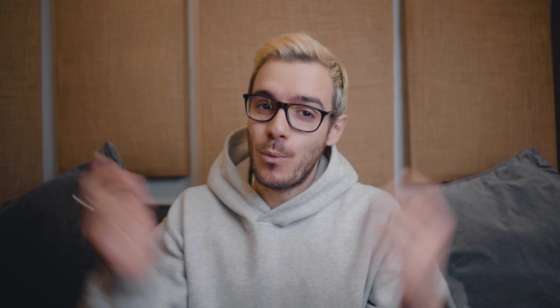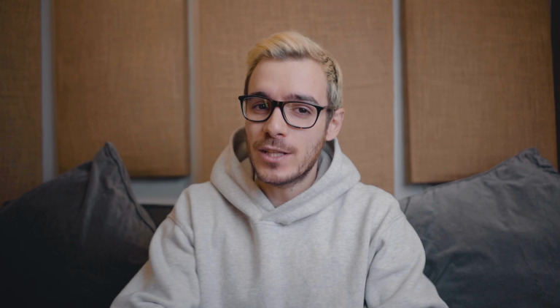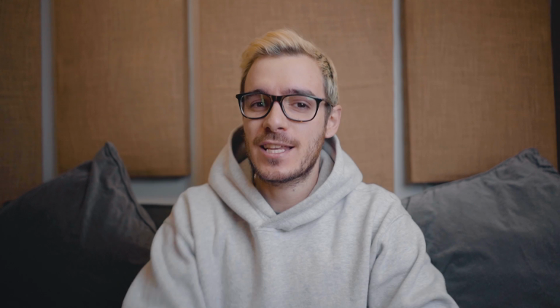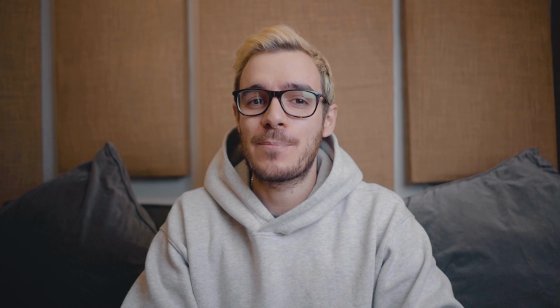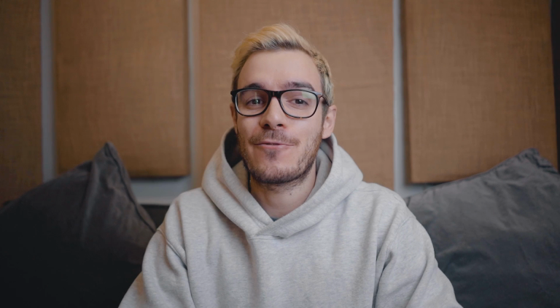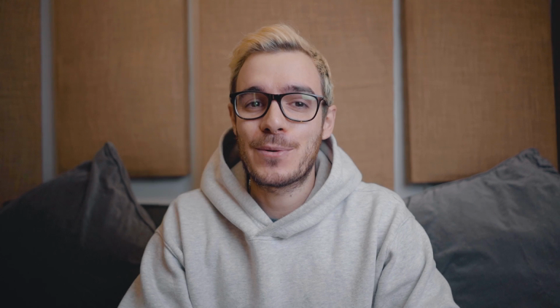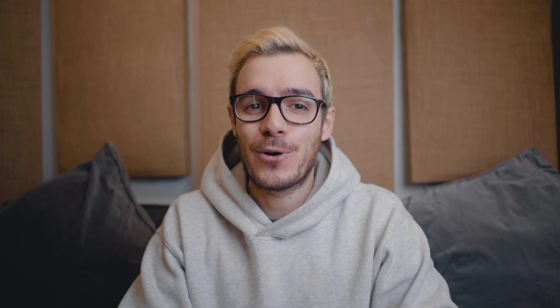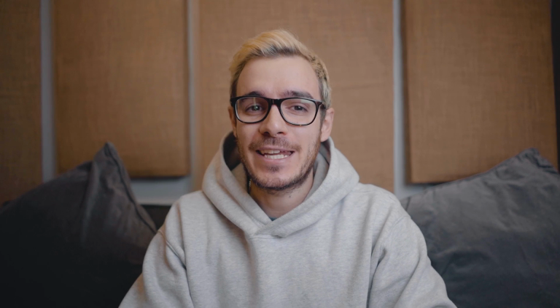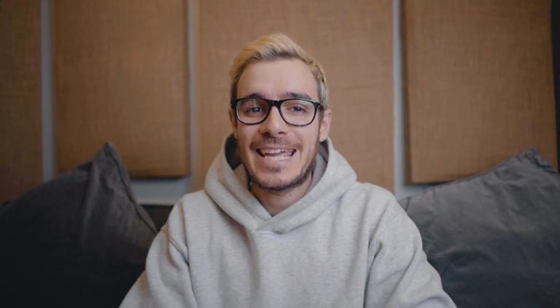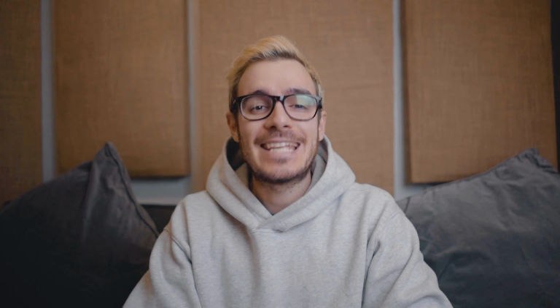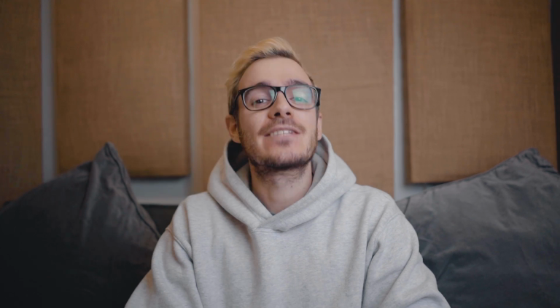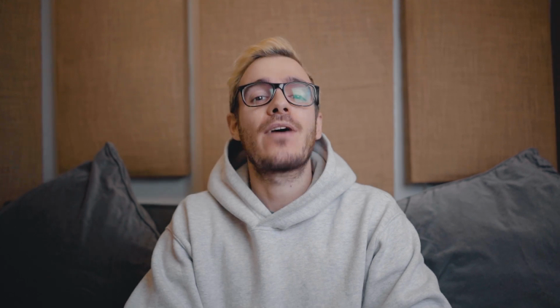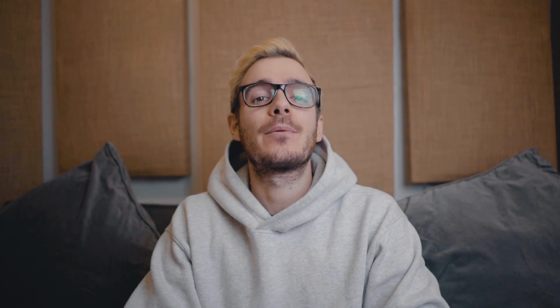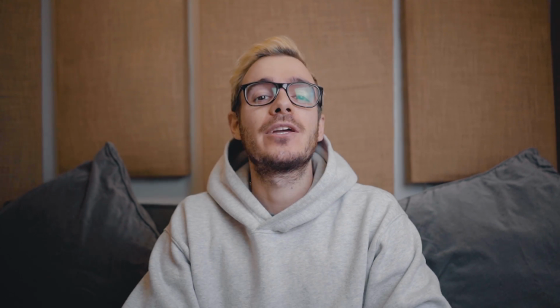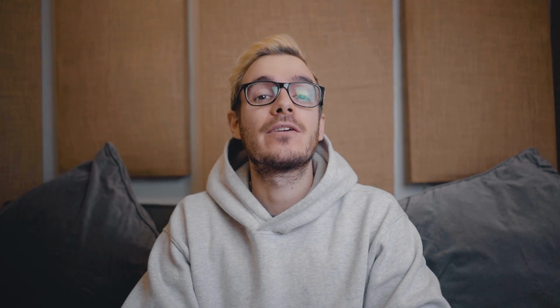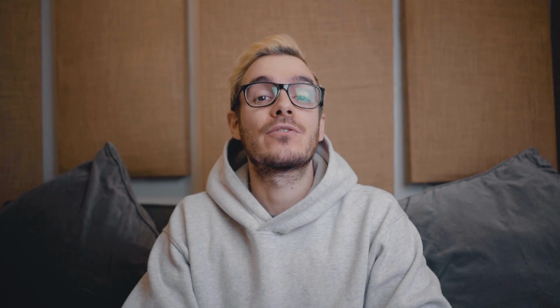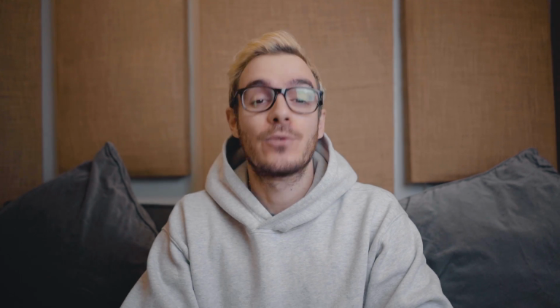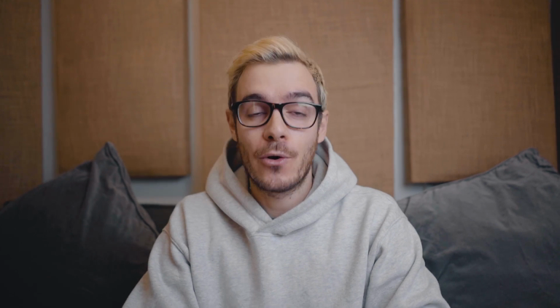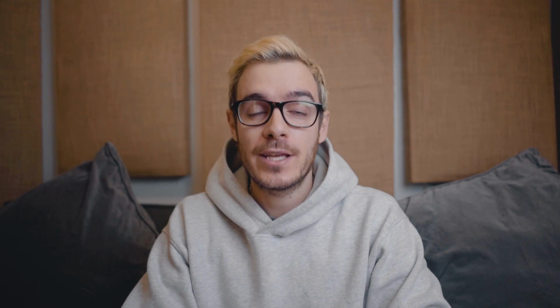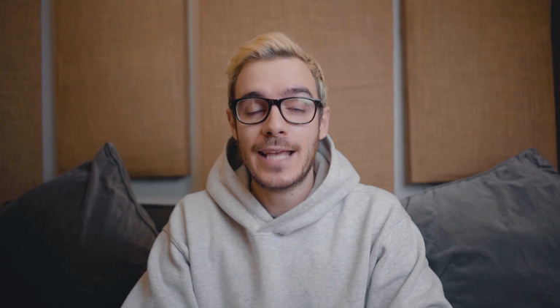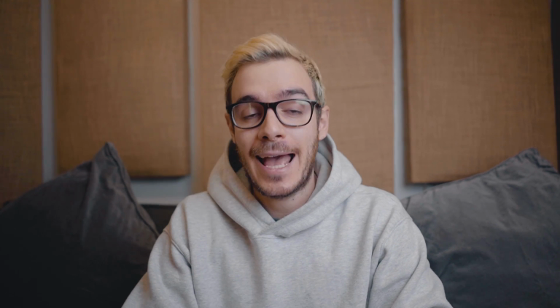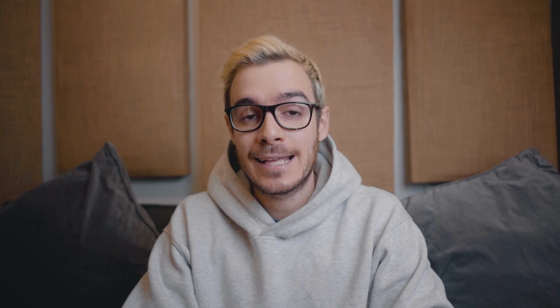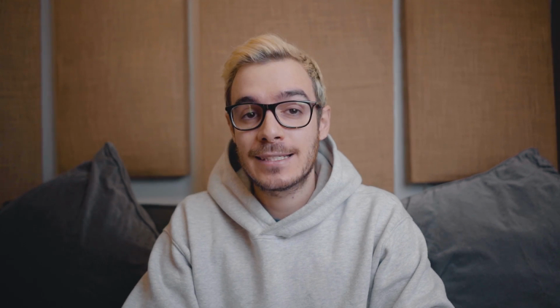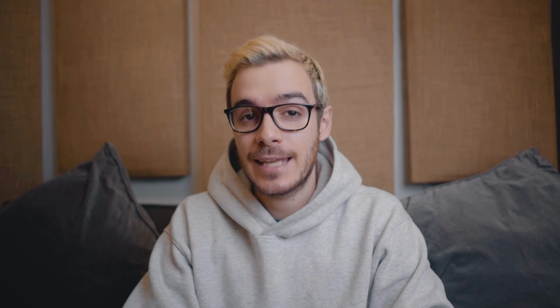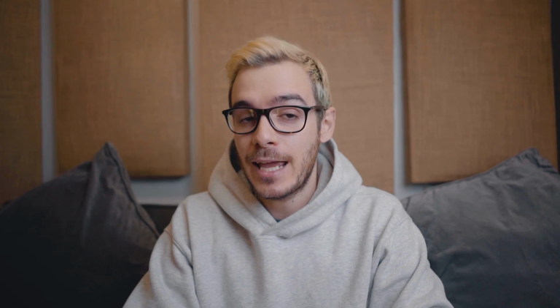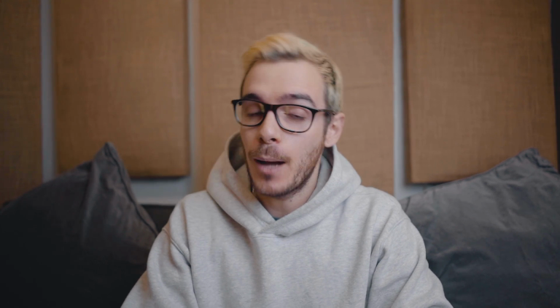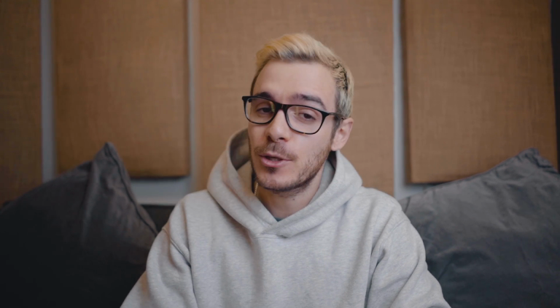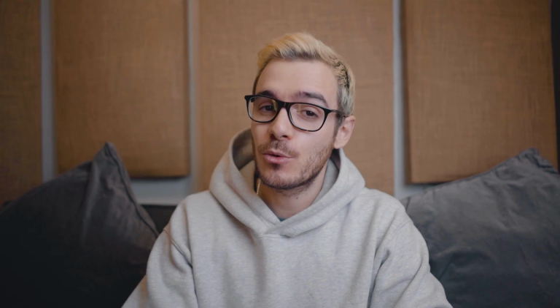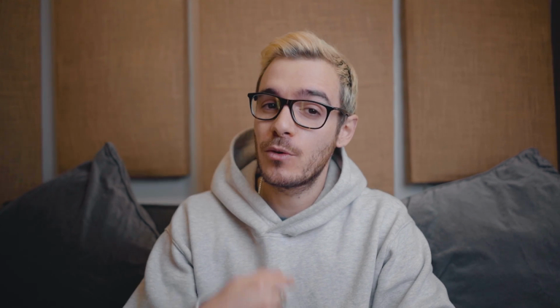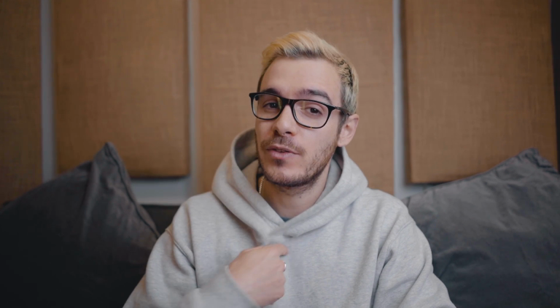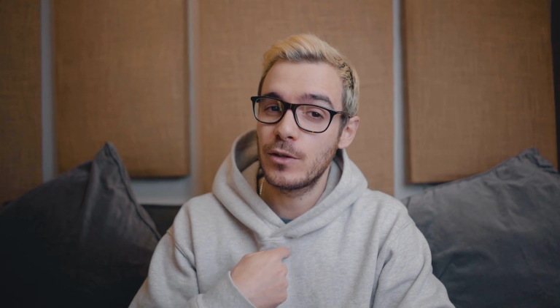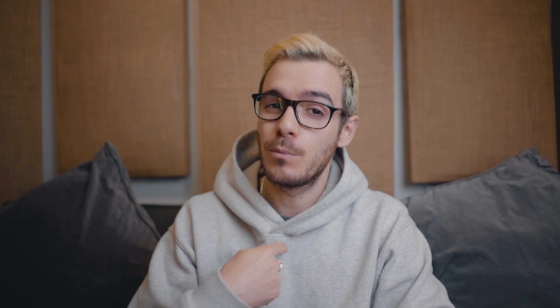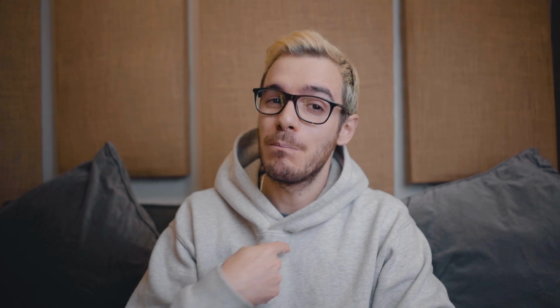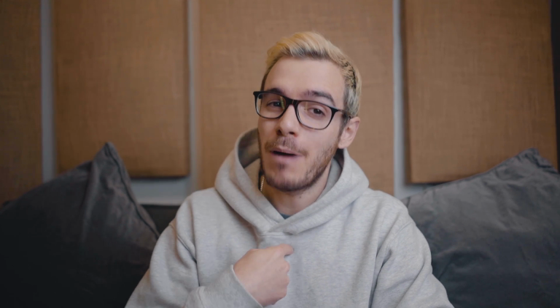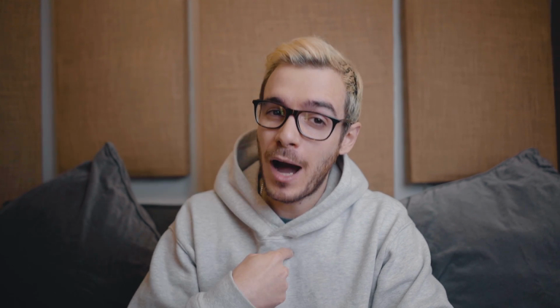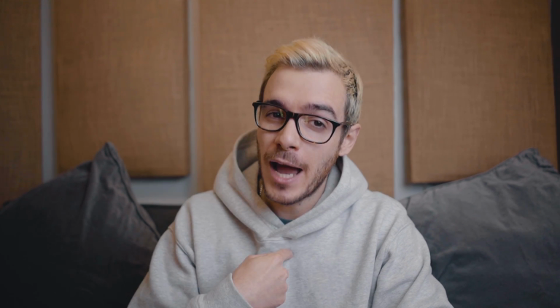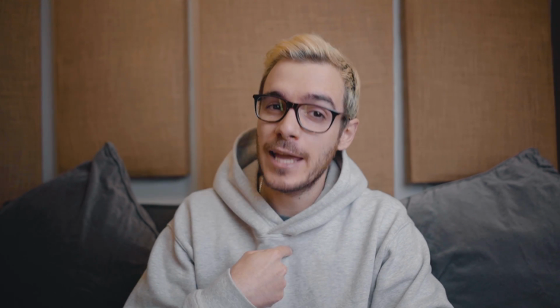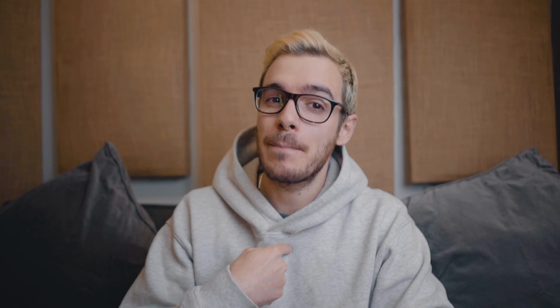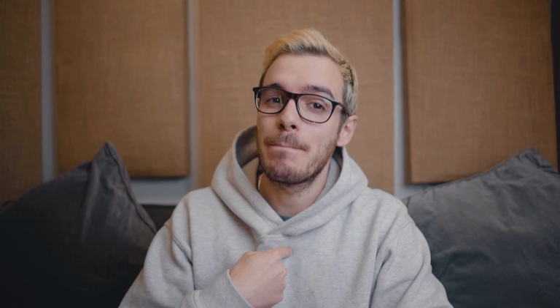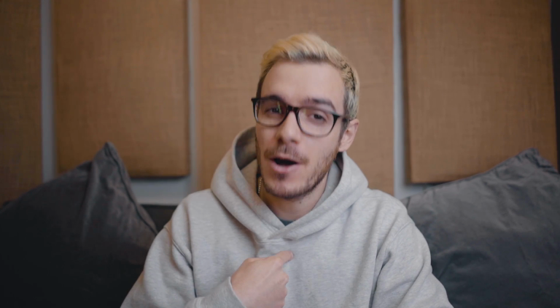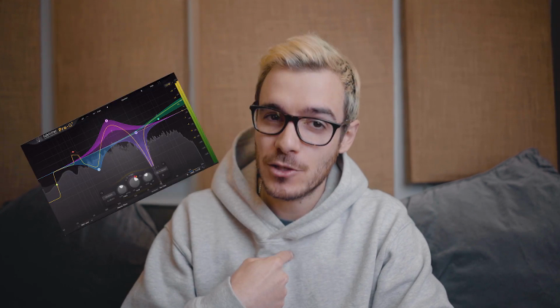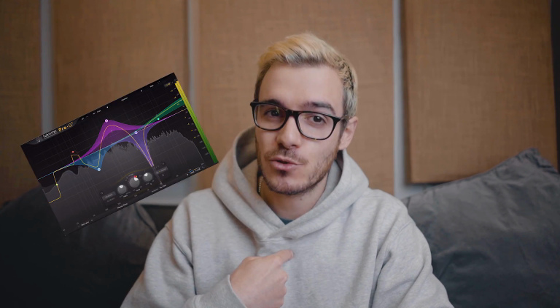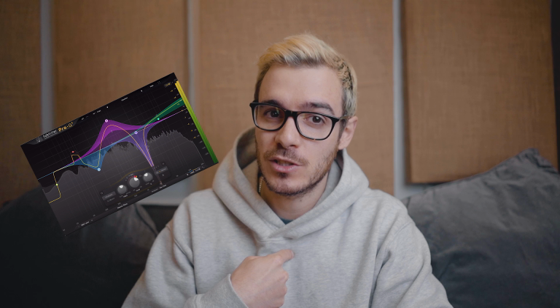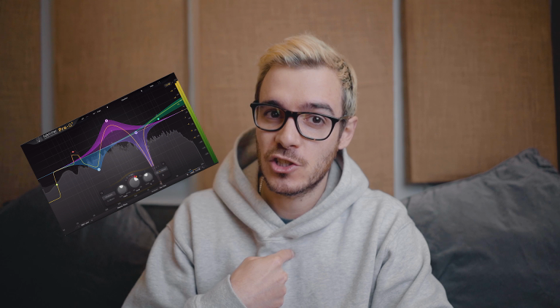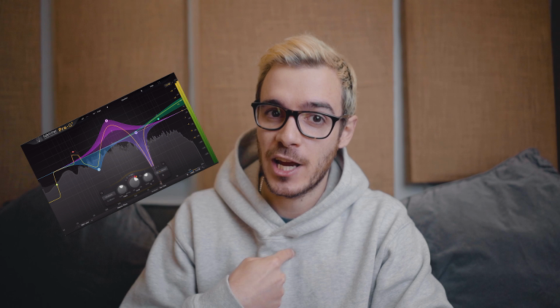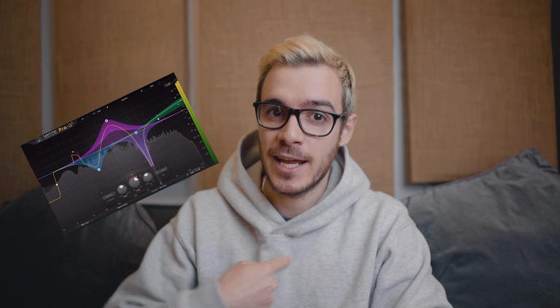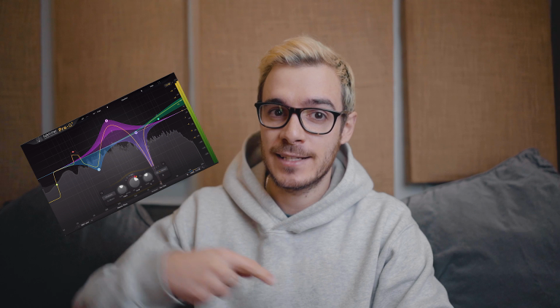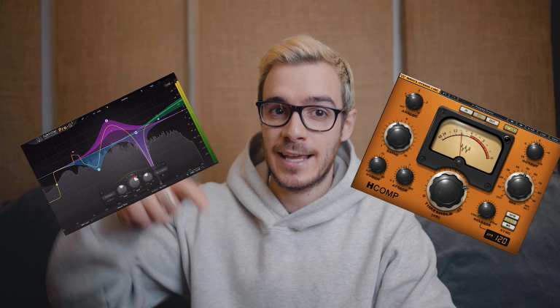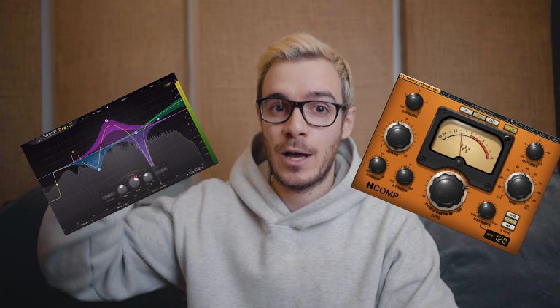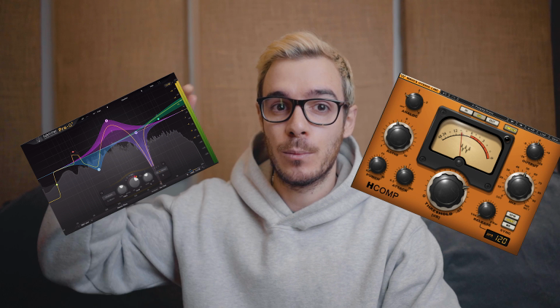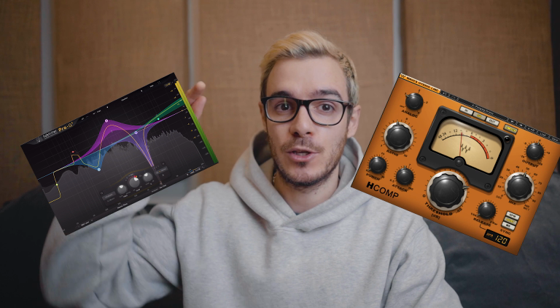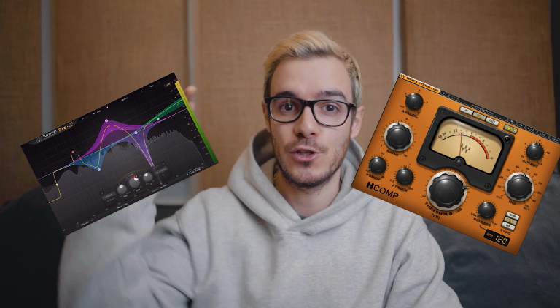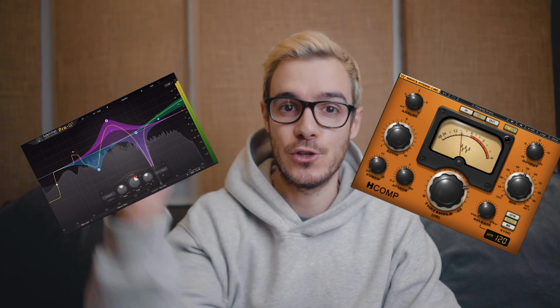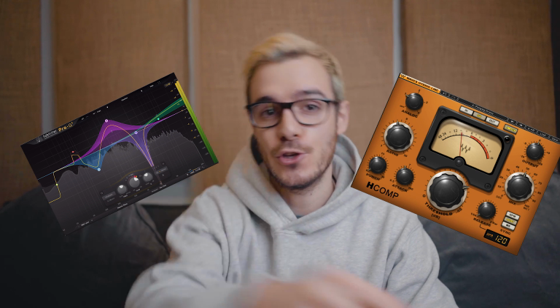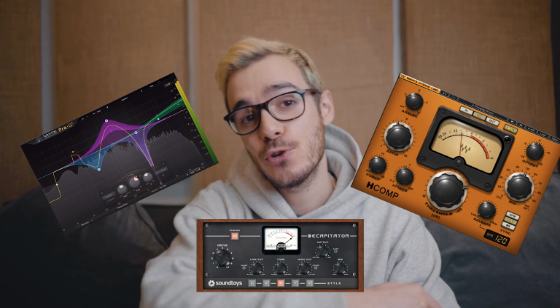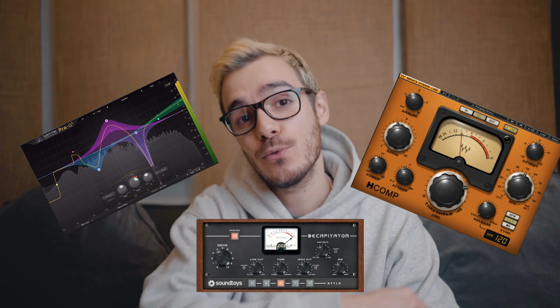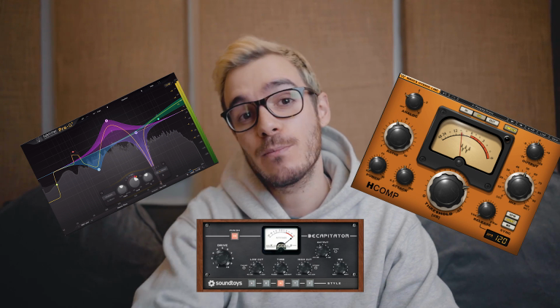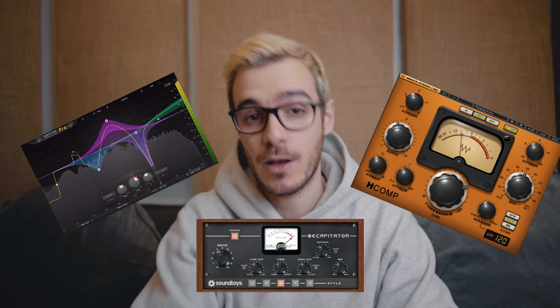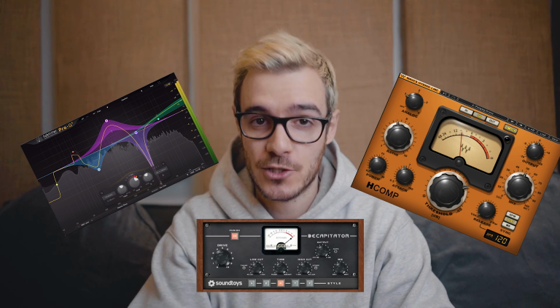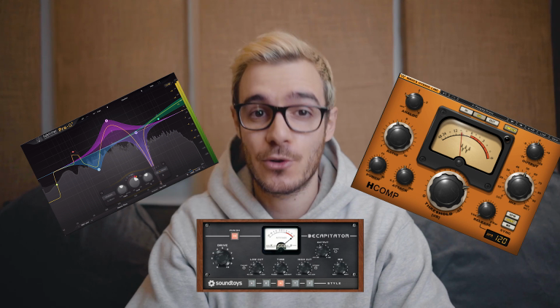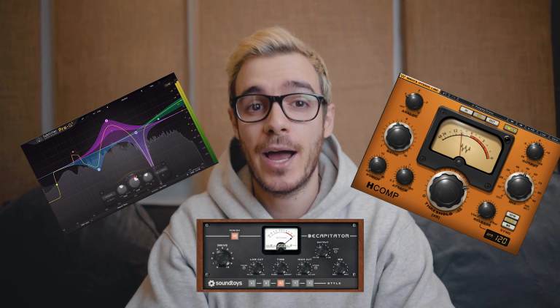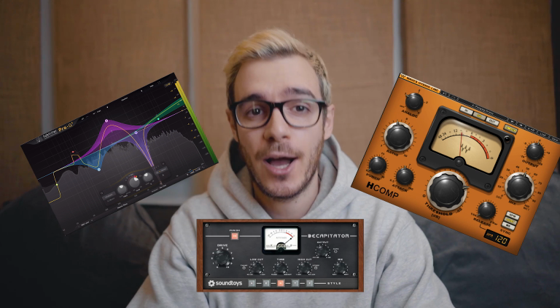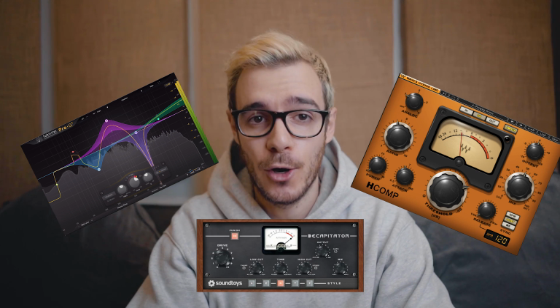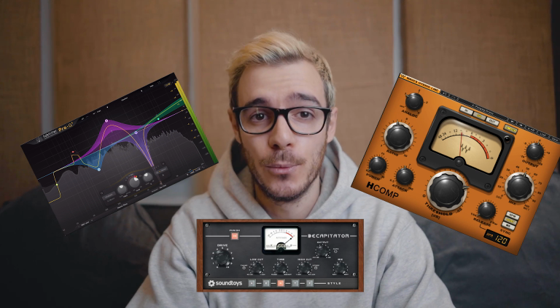What's up everybody, it's Fabio here from Noize, and today I'm going to reveal my mastering chain to help you master at home.